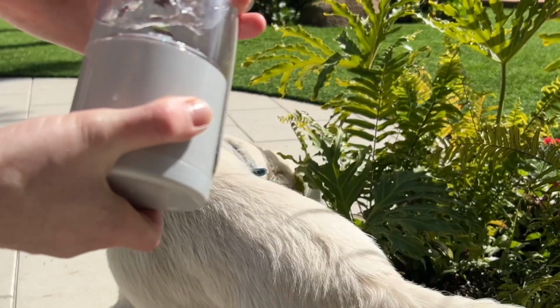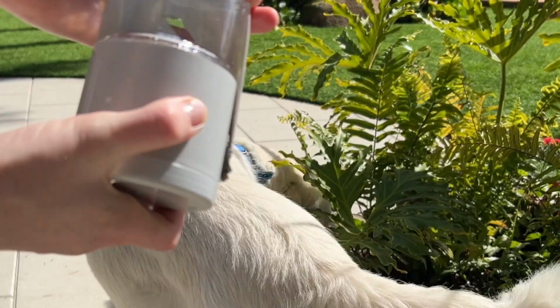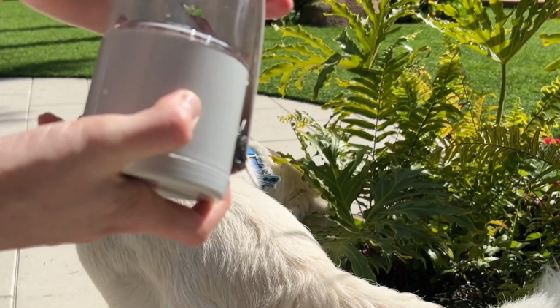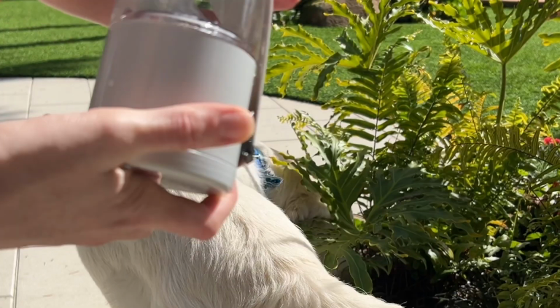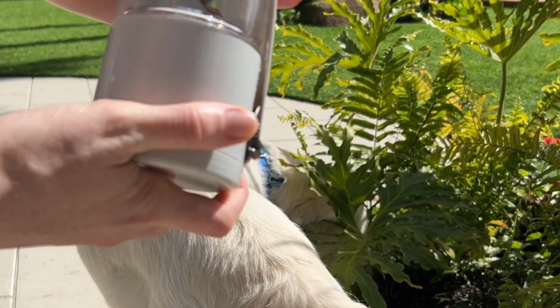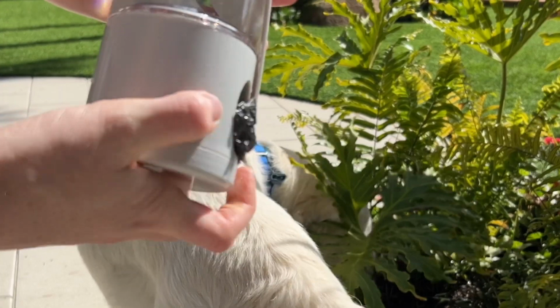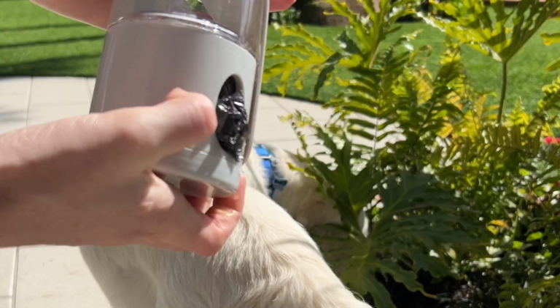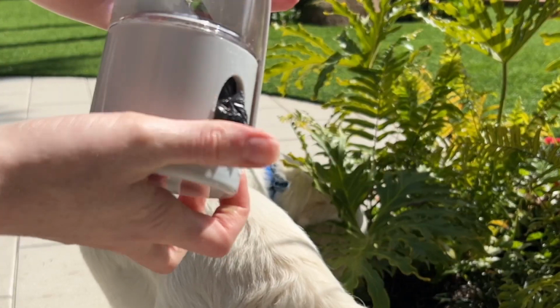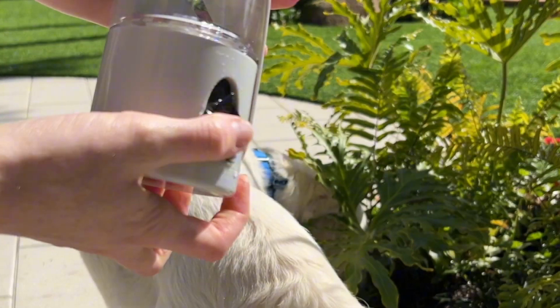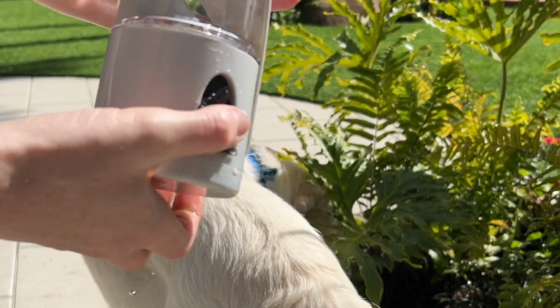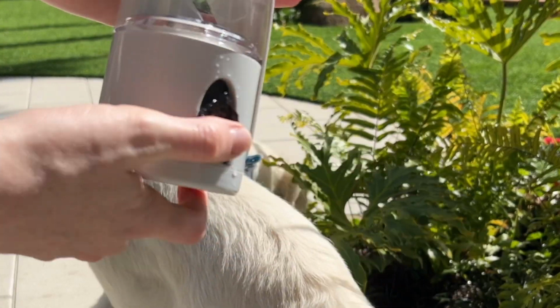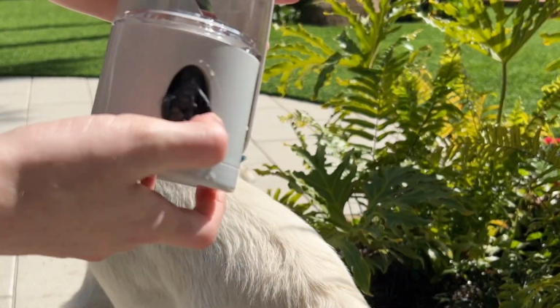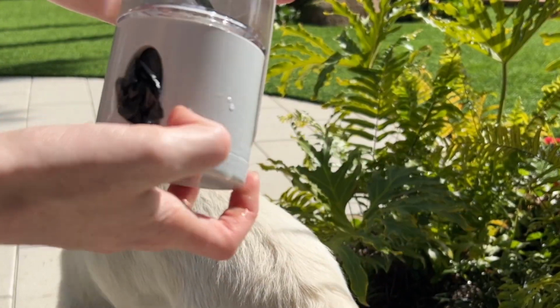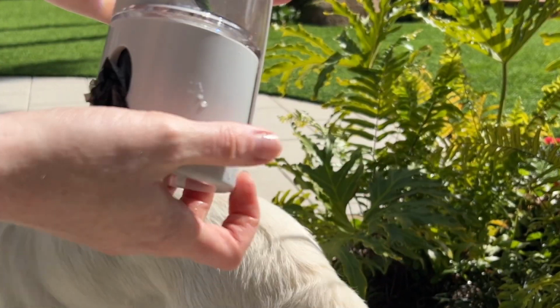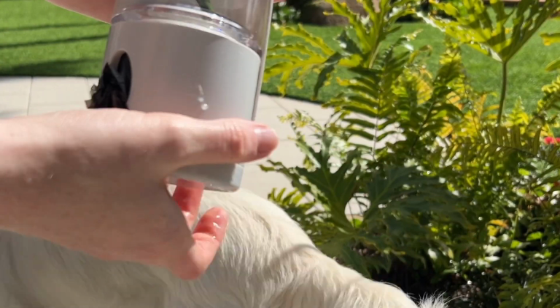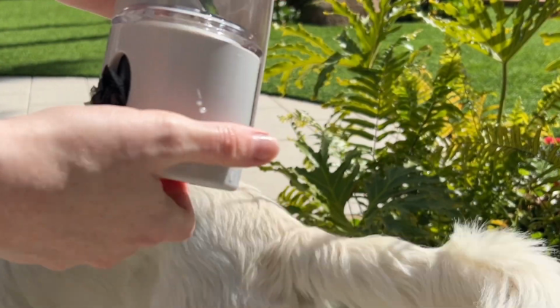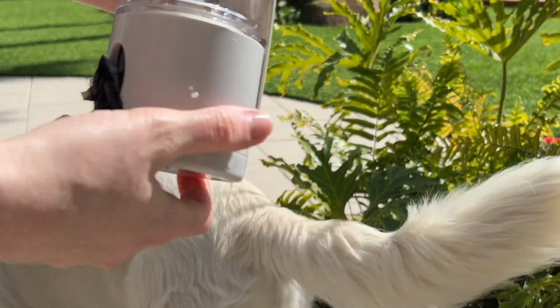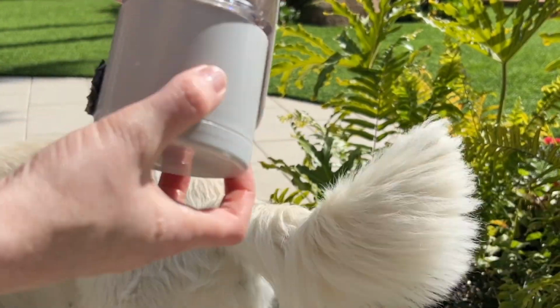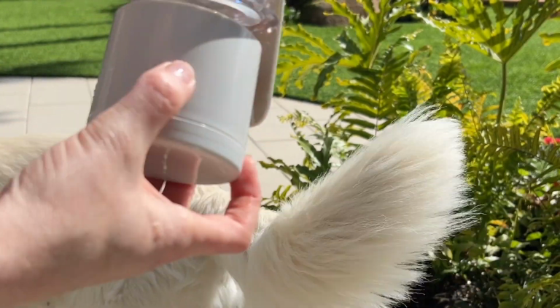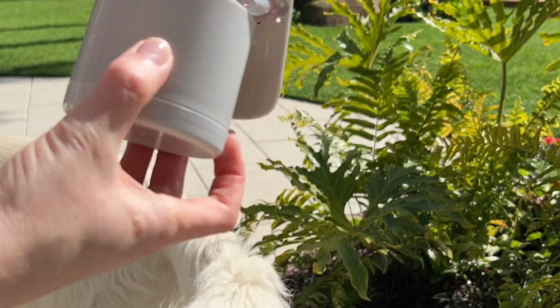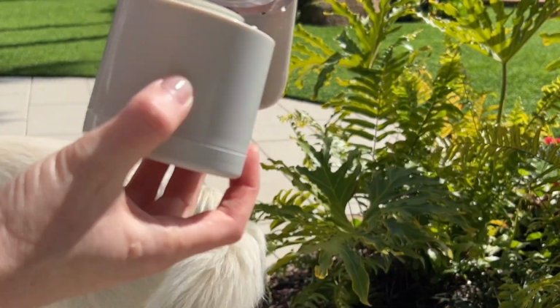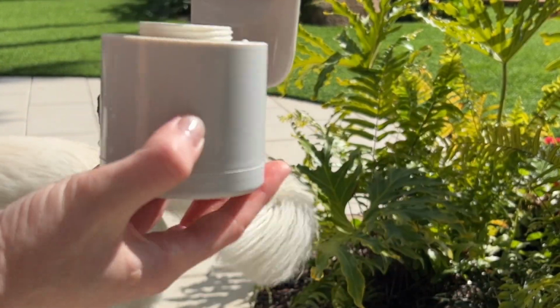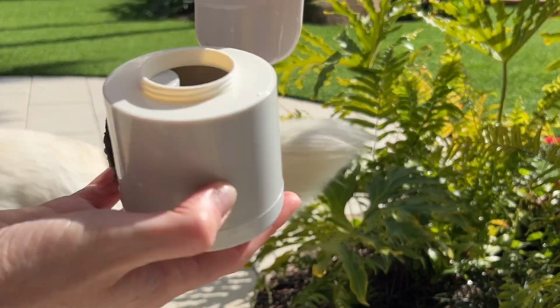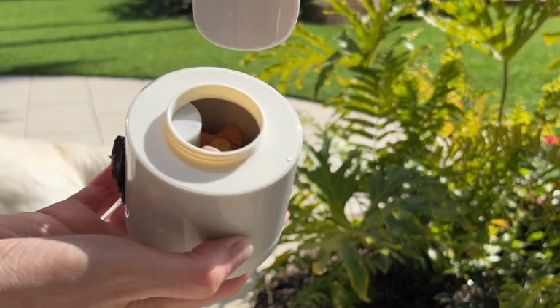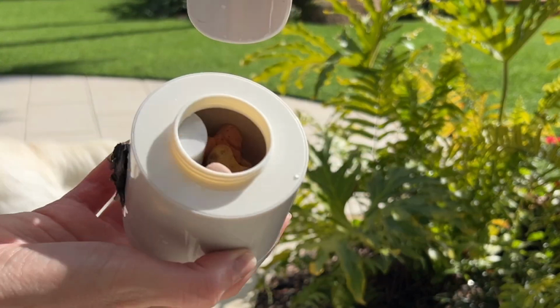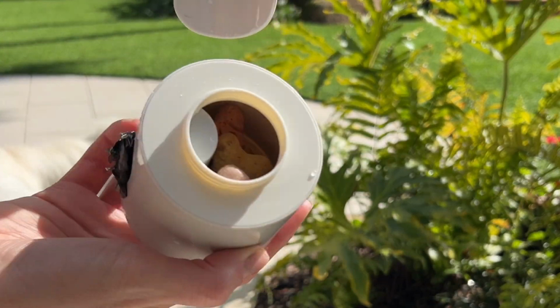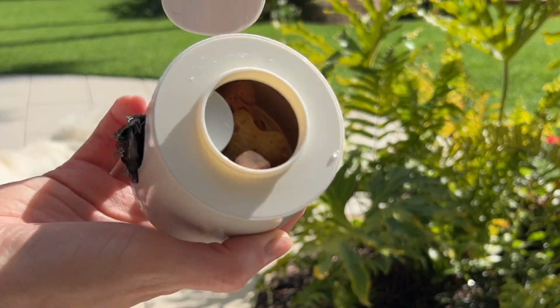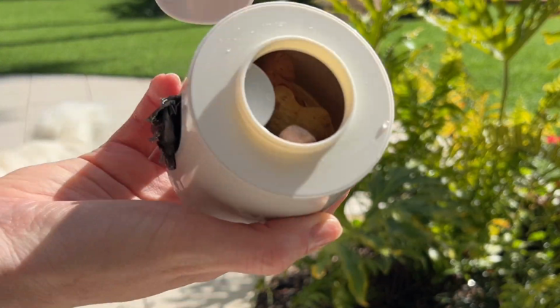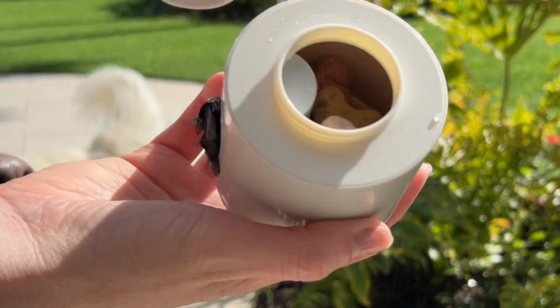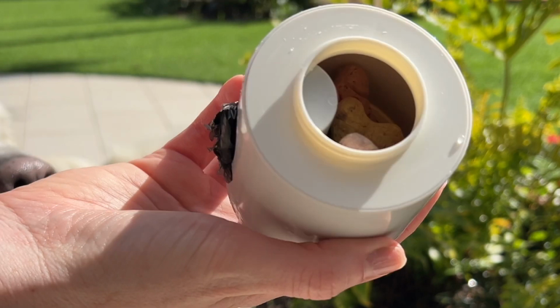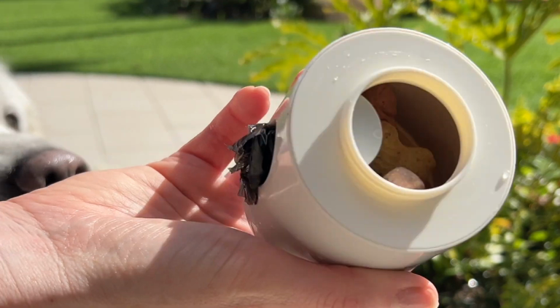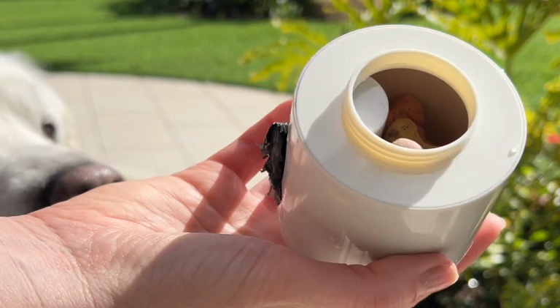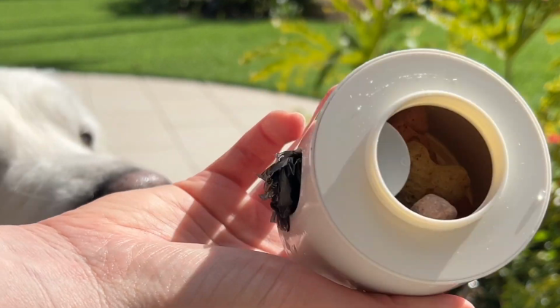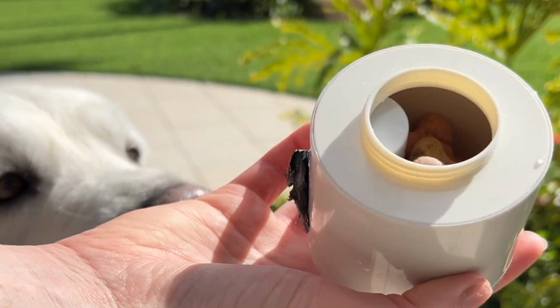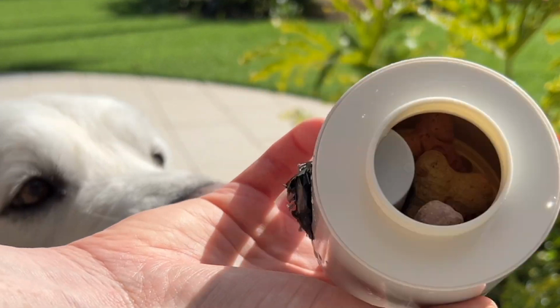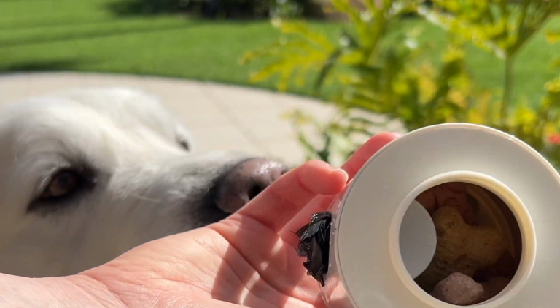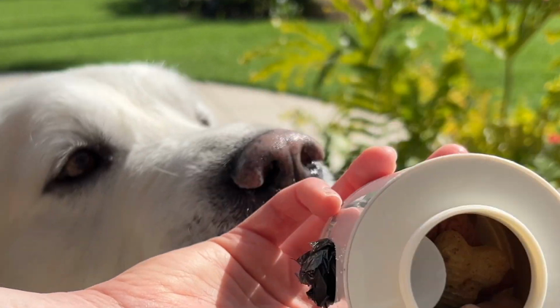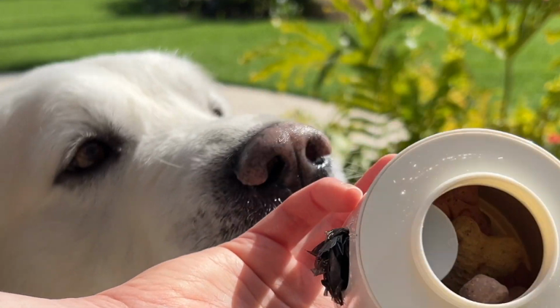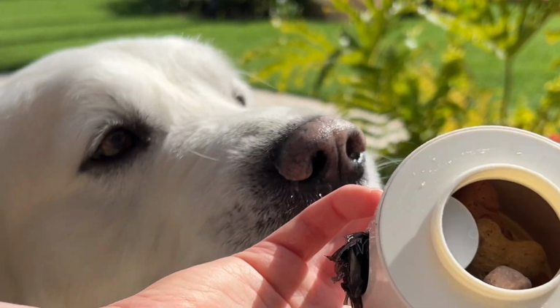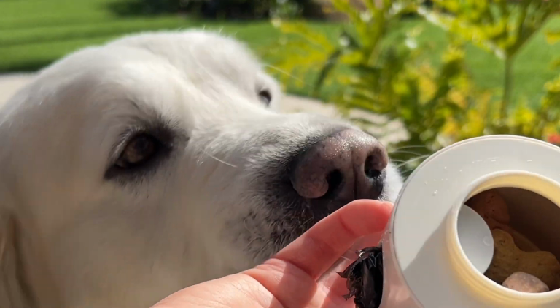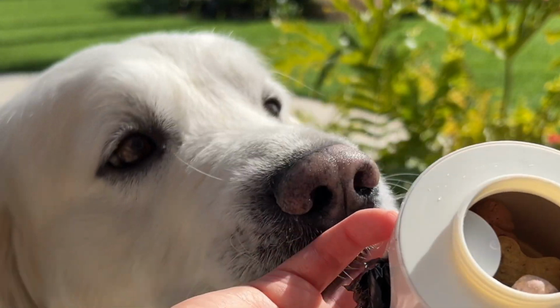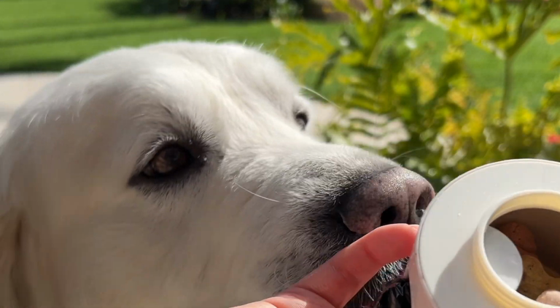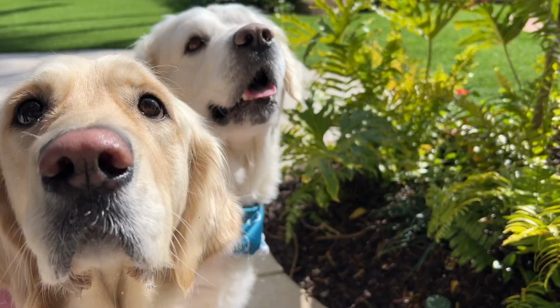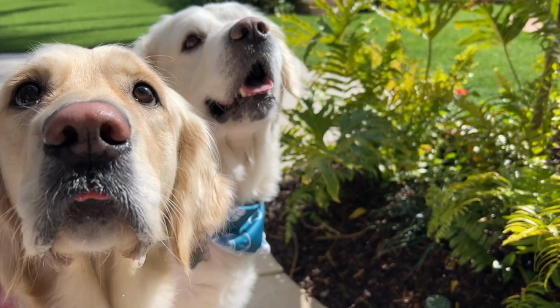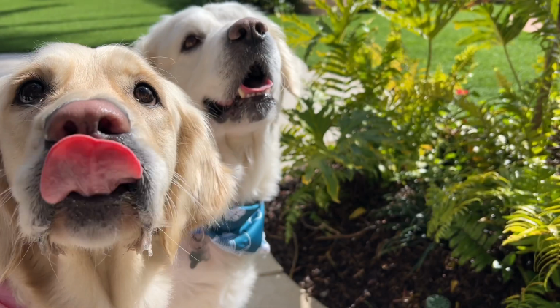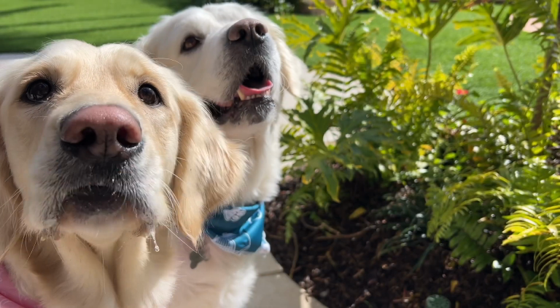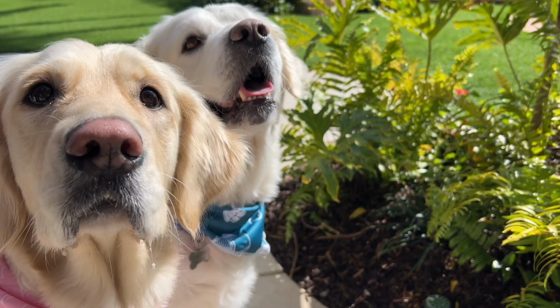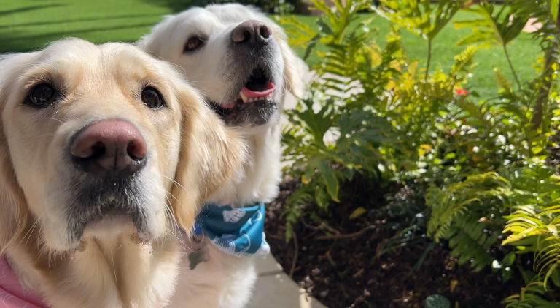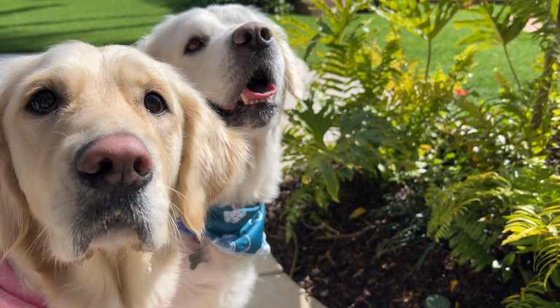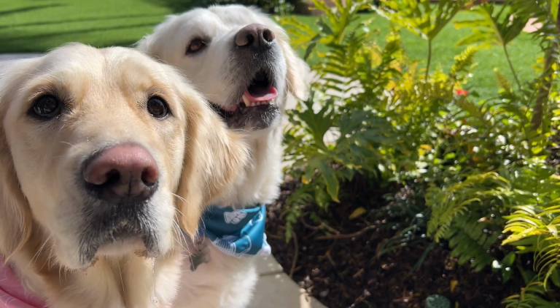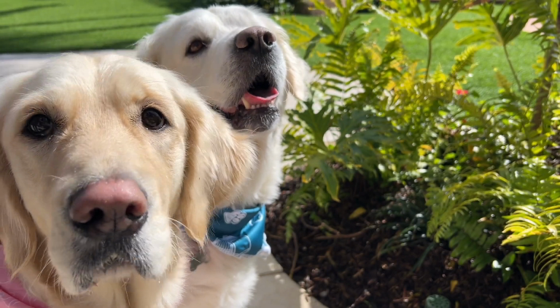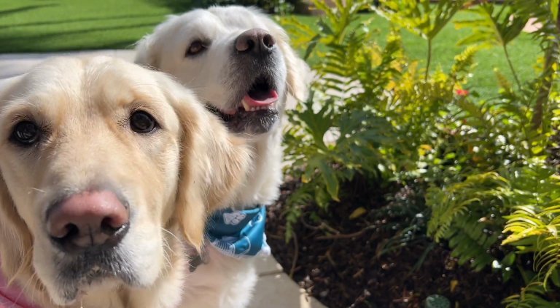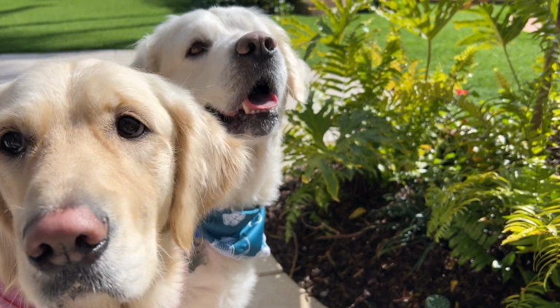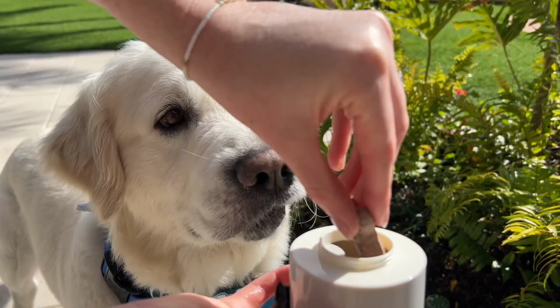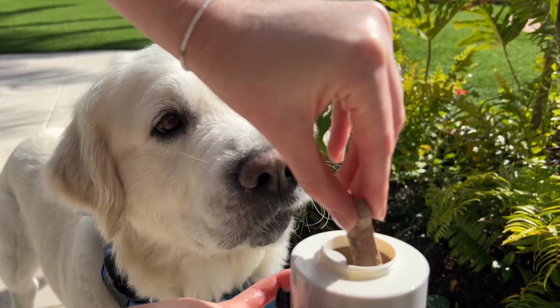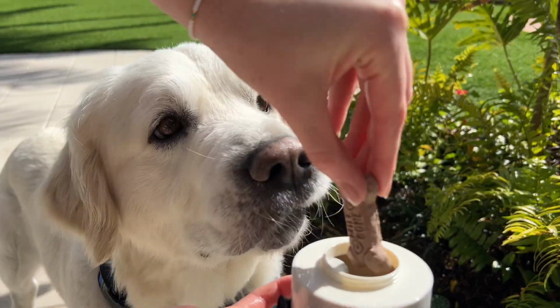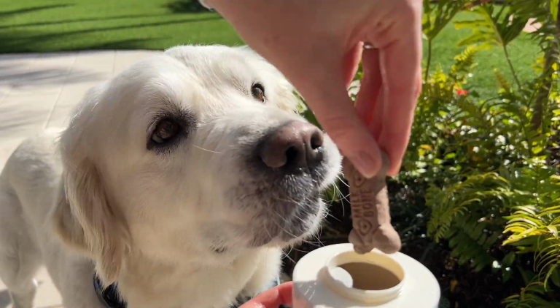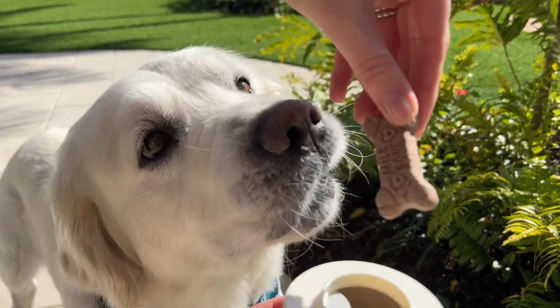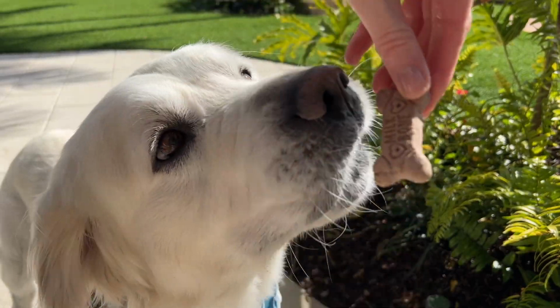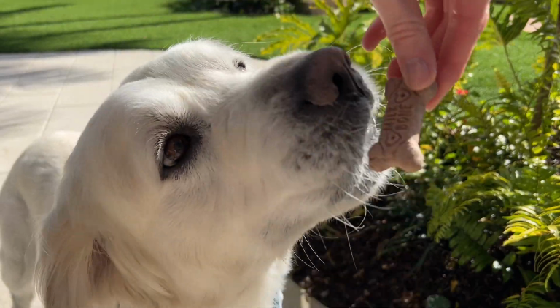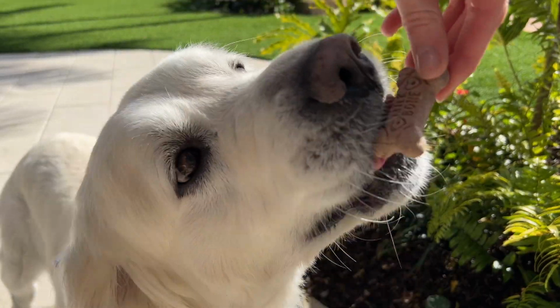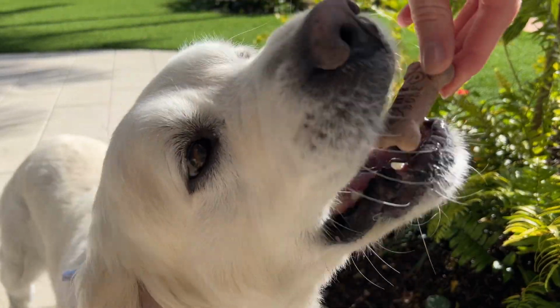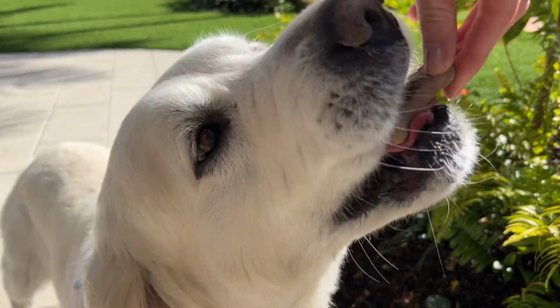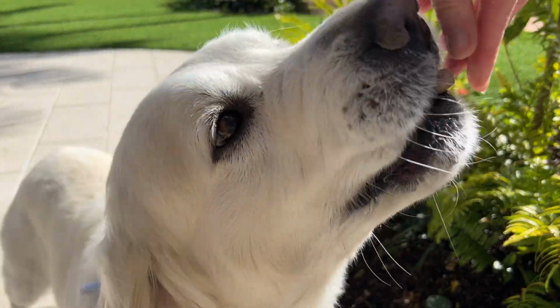My favorite part is the fact that it has a place to store waste bags, but we can assume what my dog's favorite component is — the food storage.